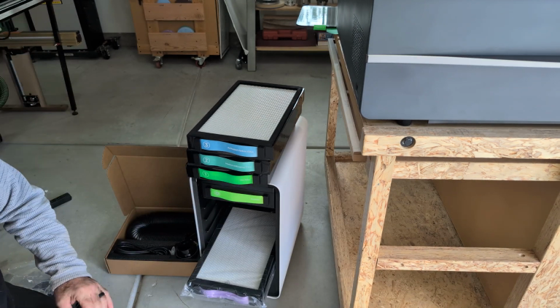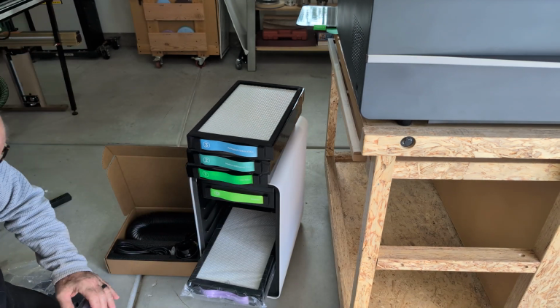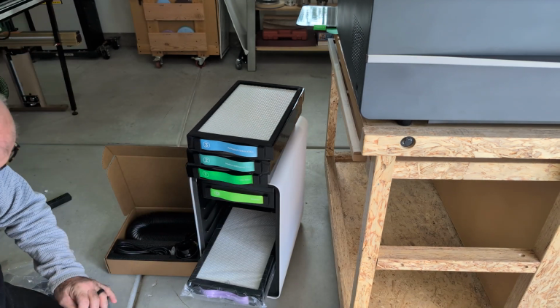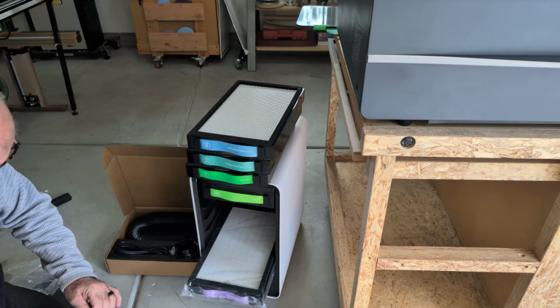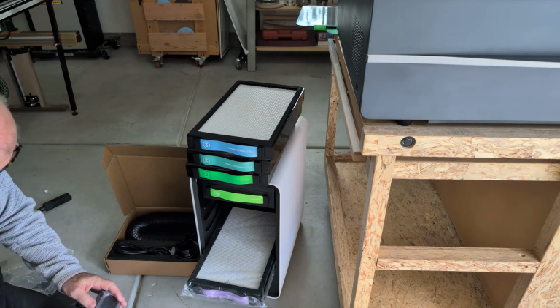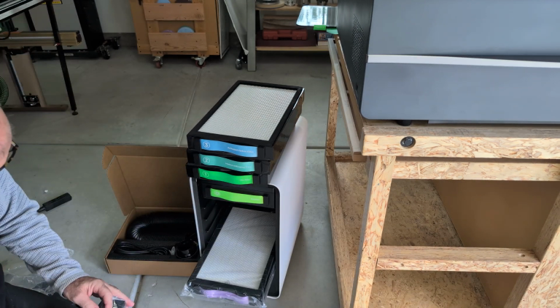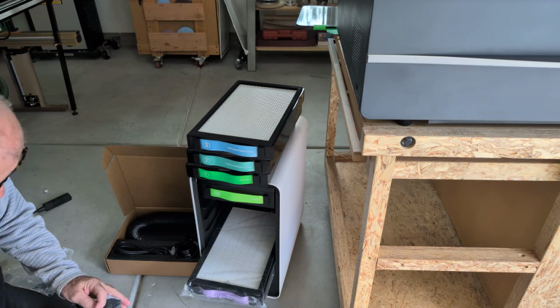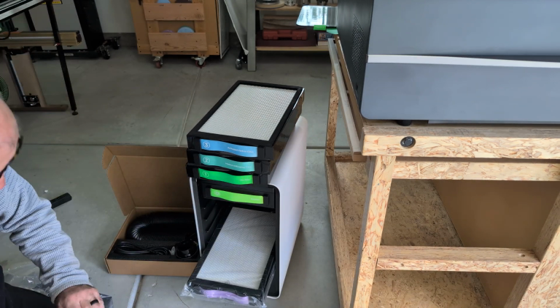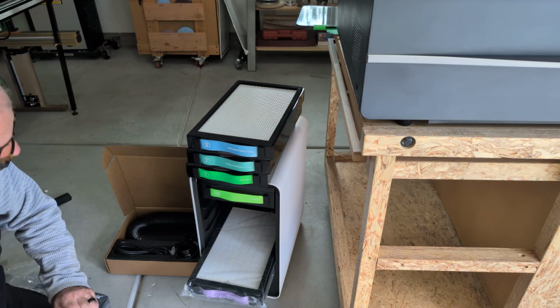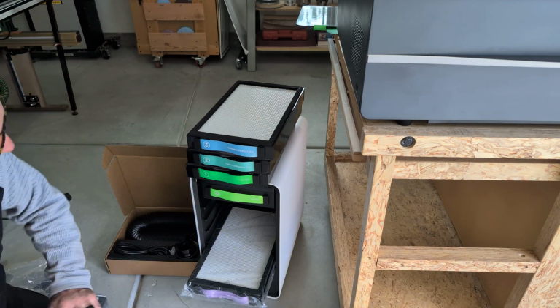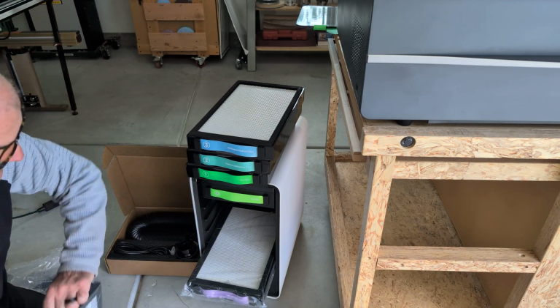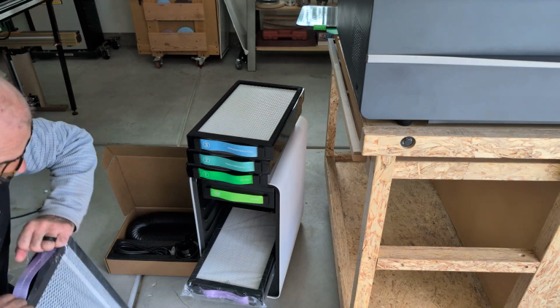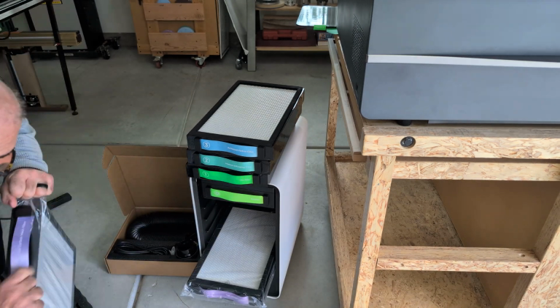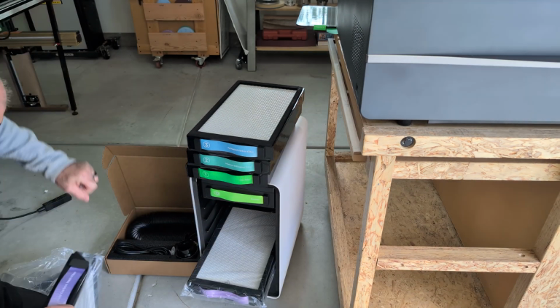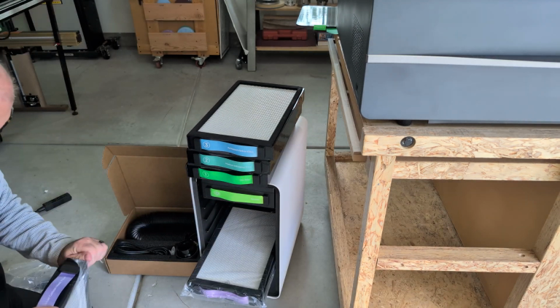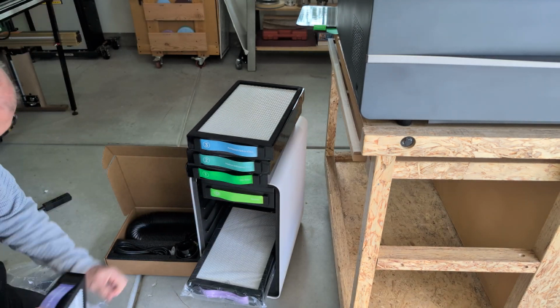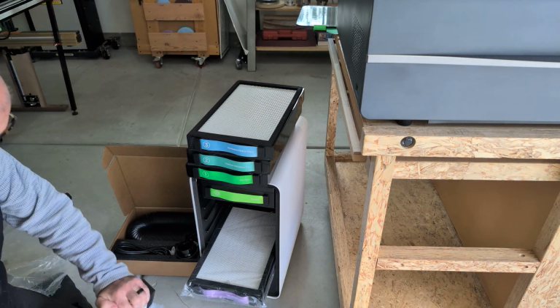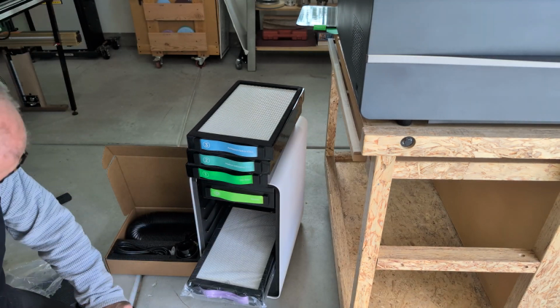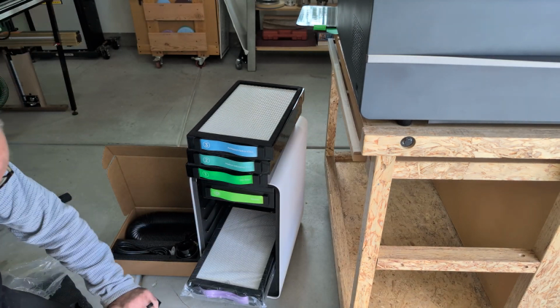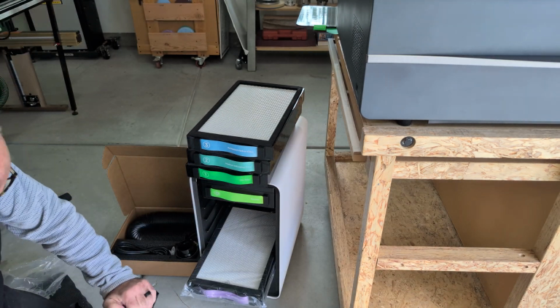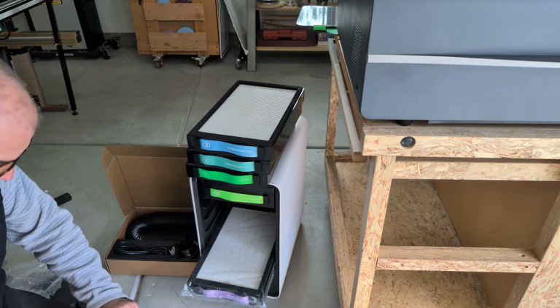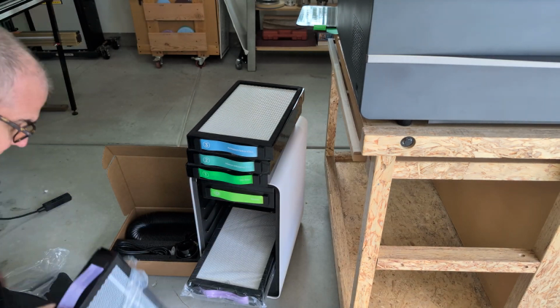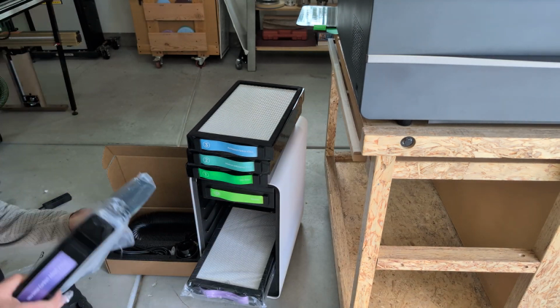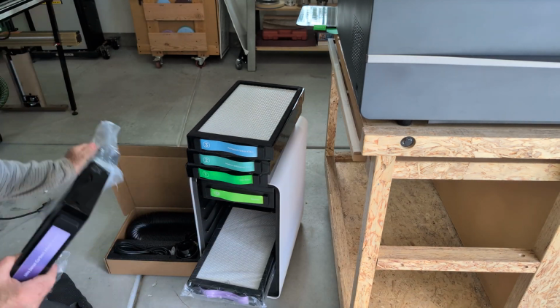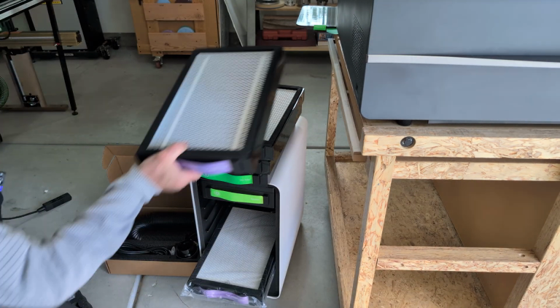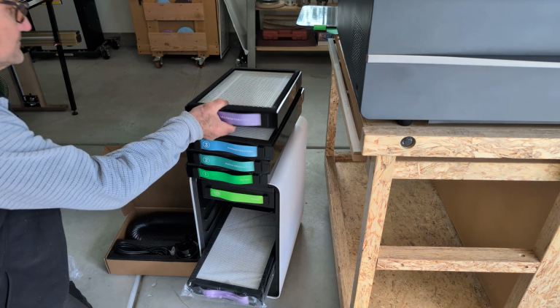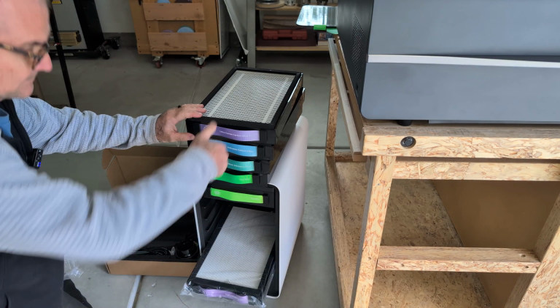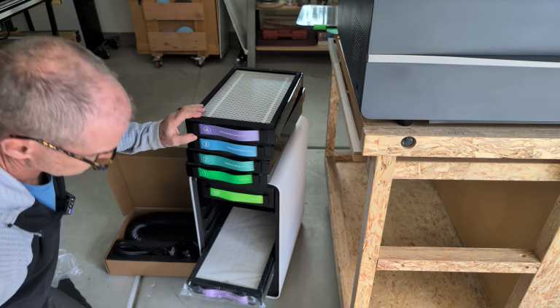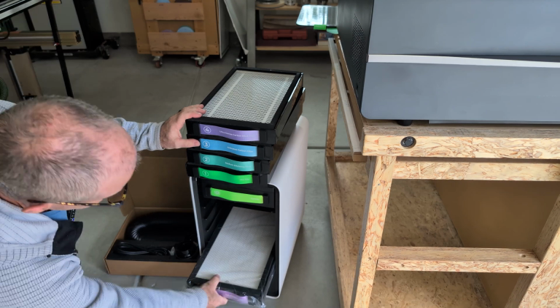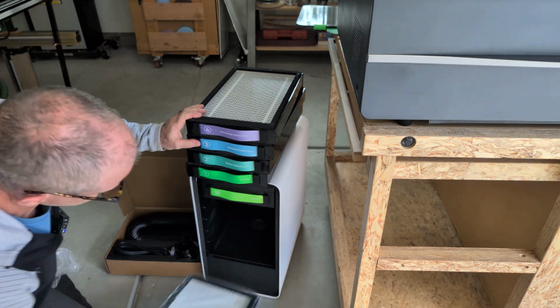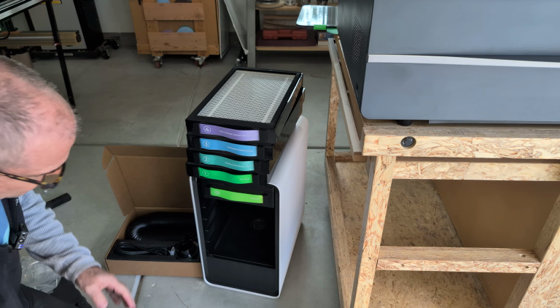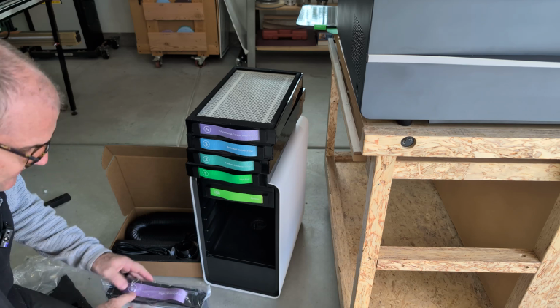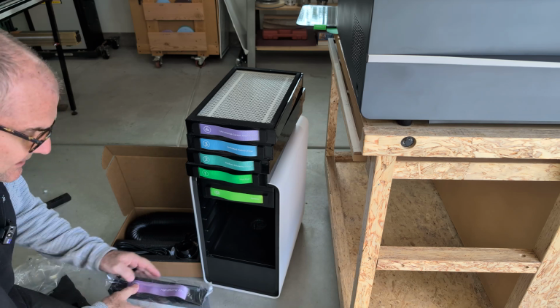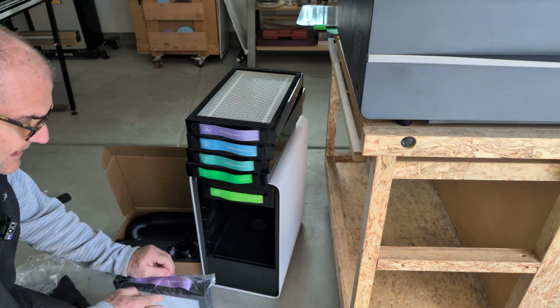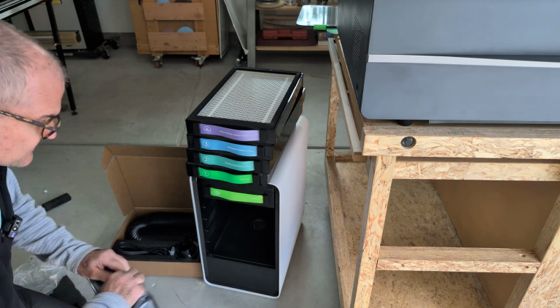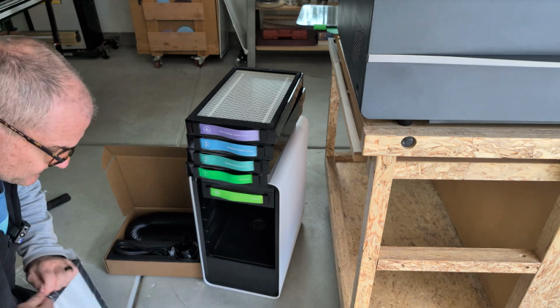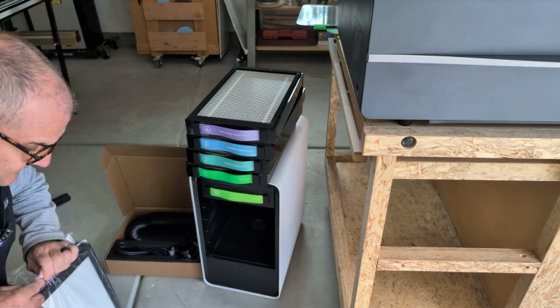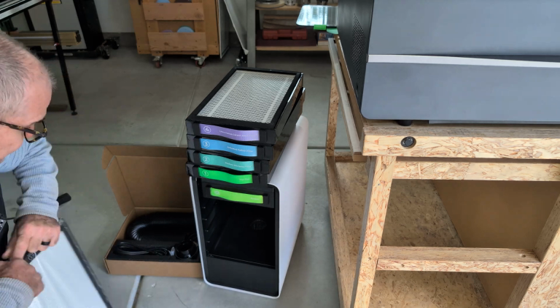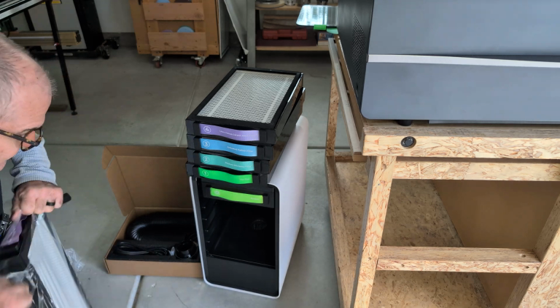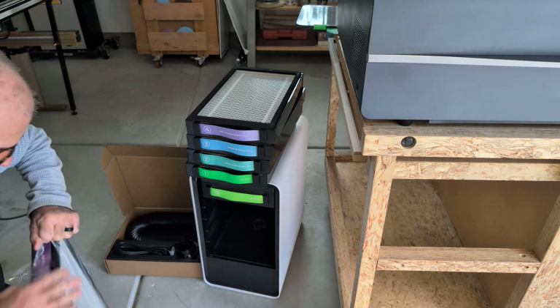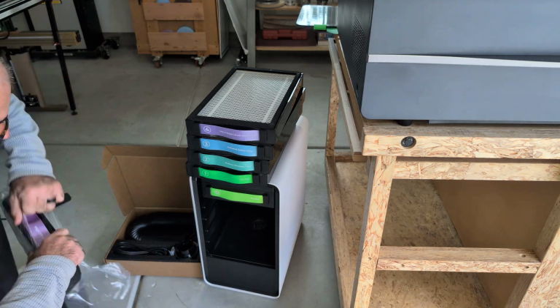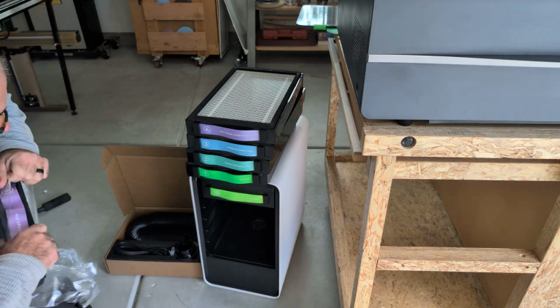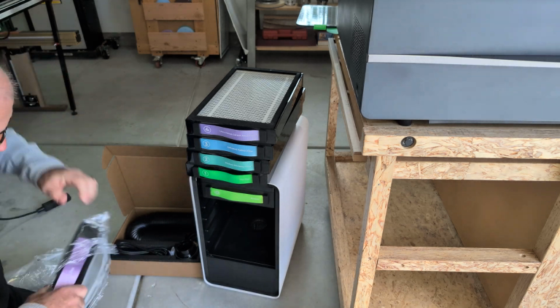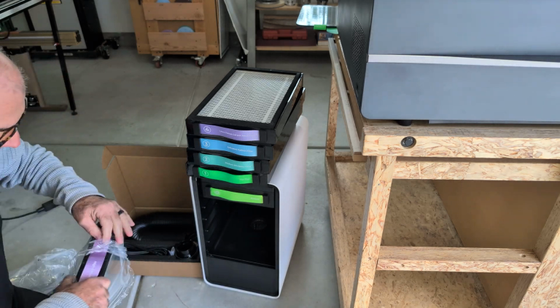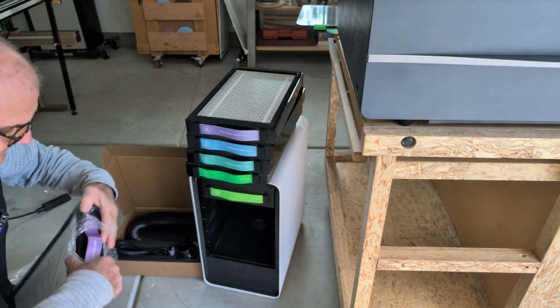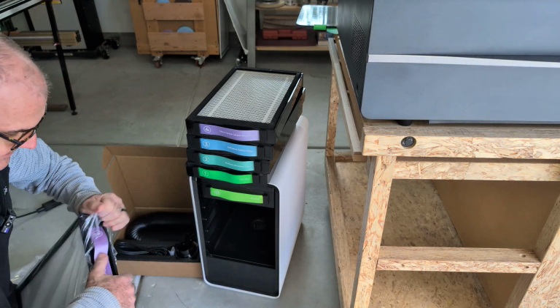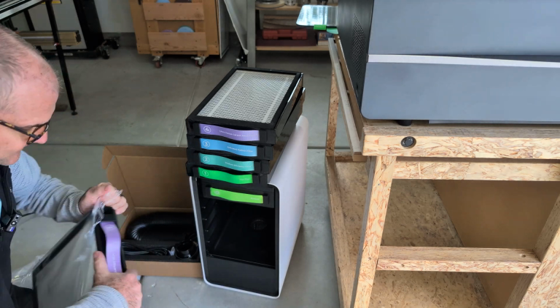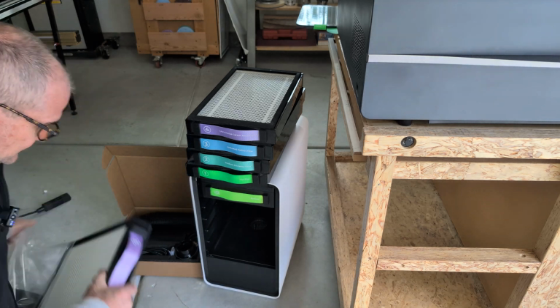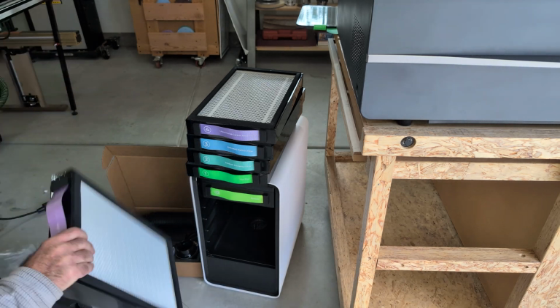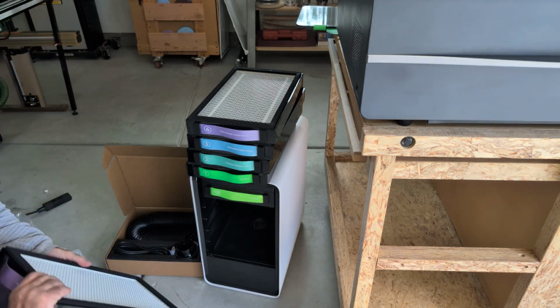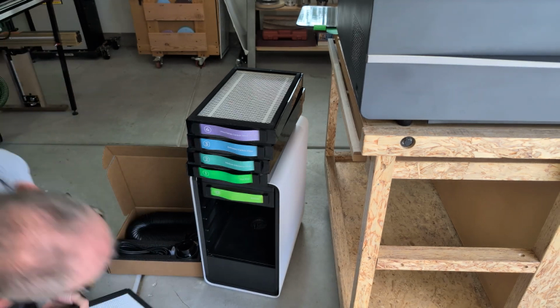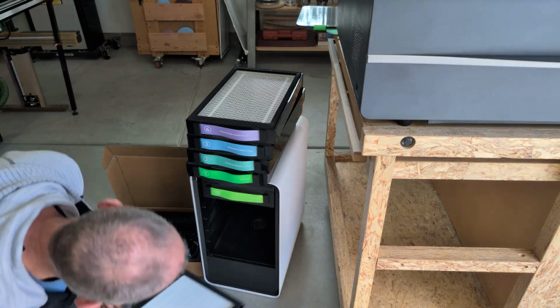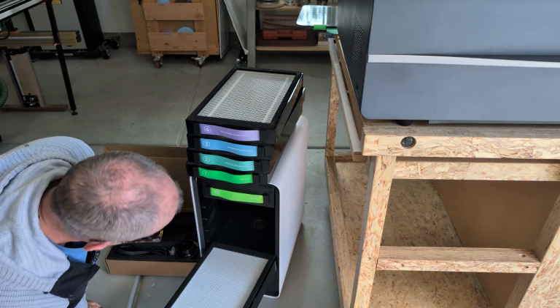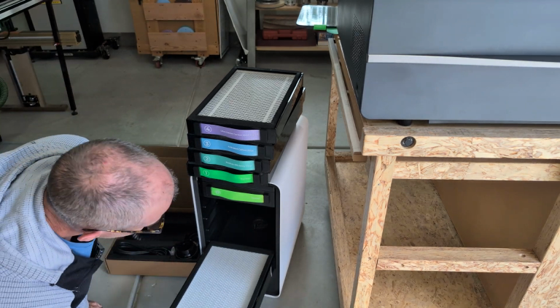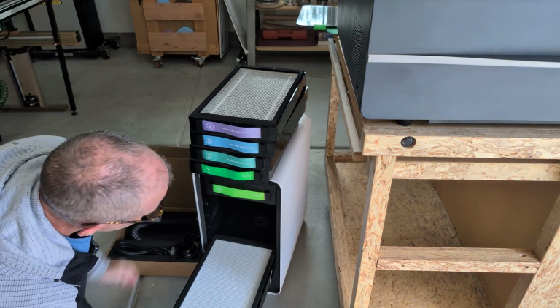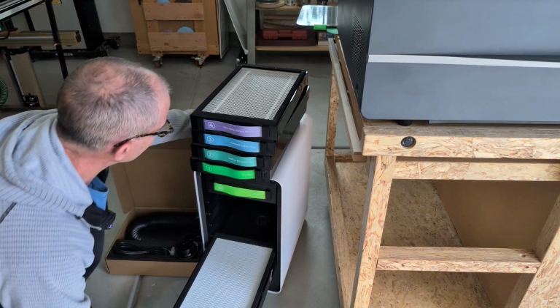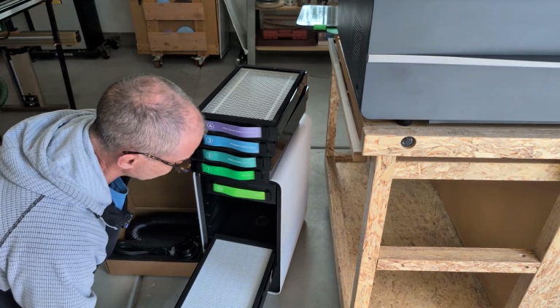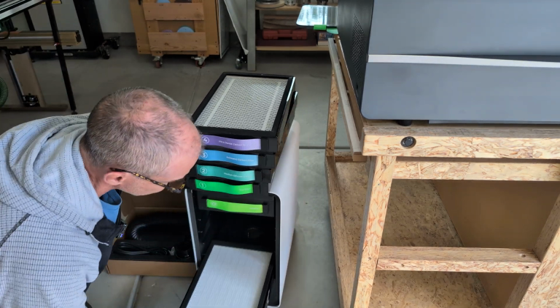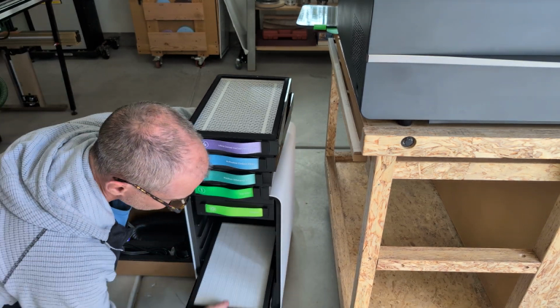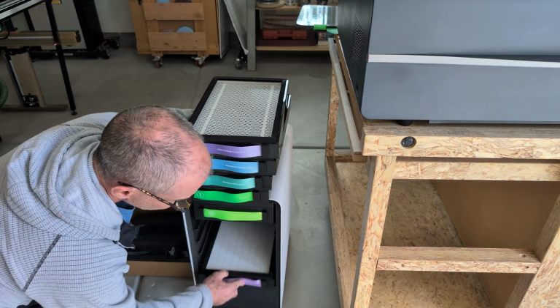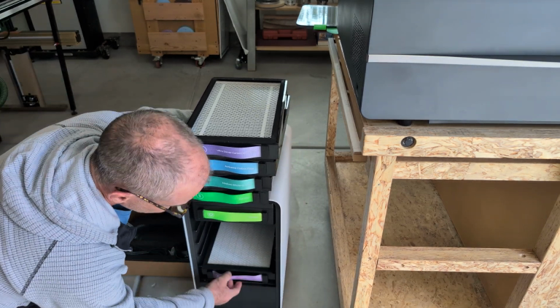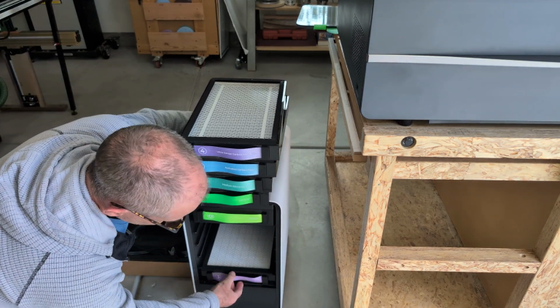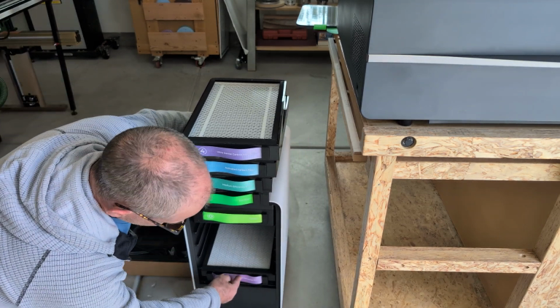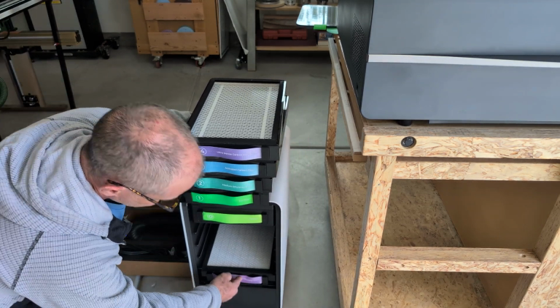This one here is ultra-dense — it's a good deal. This bottom here is the highest filter, and then we come back in and do it all the way in, starting at the bottom.